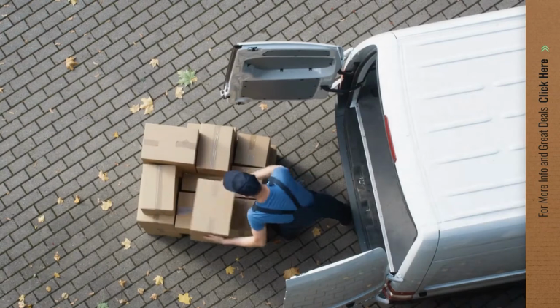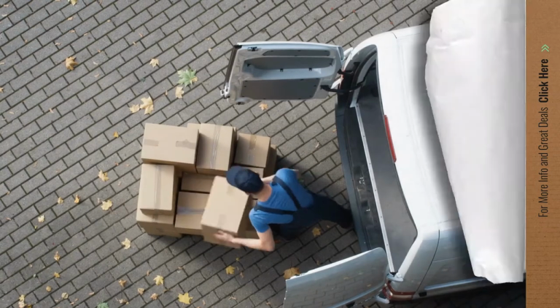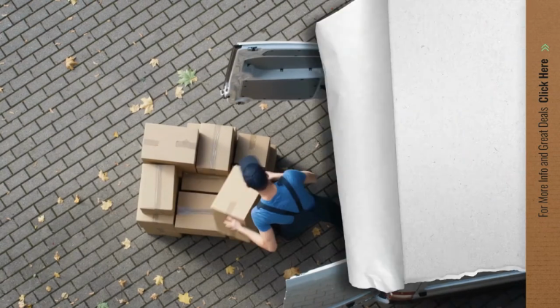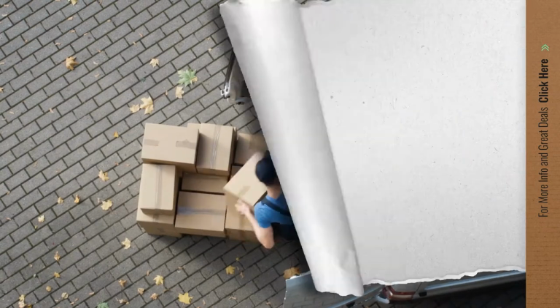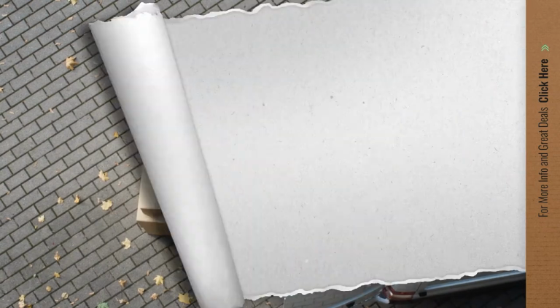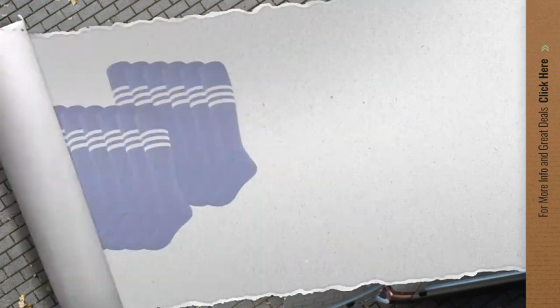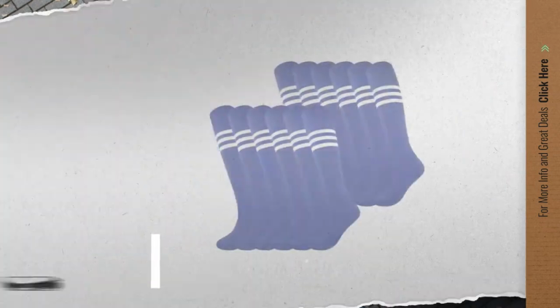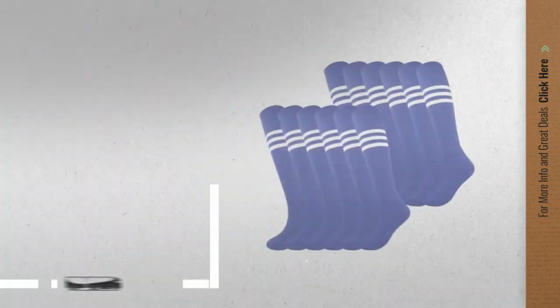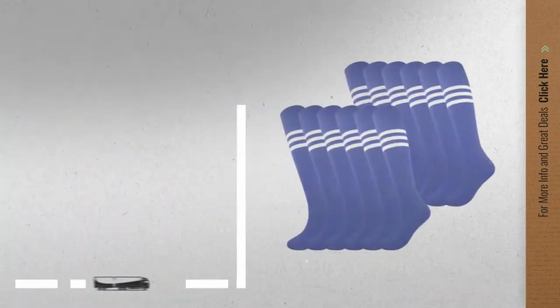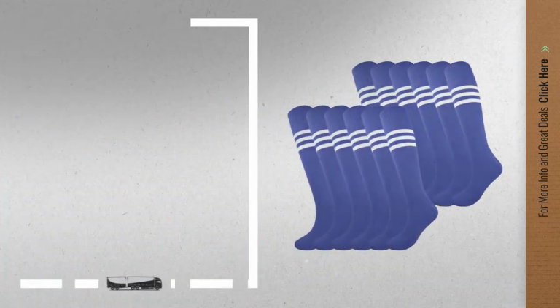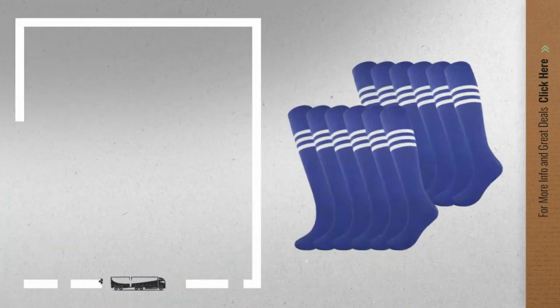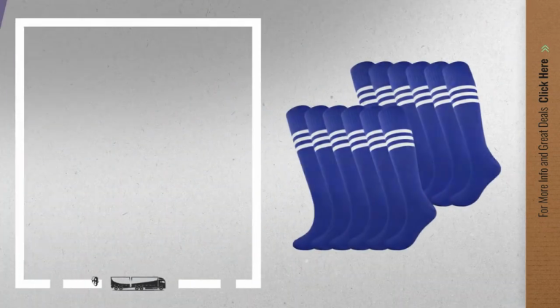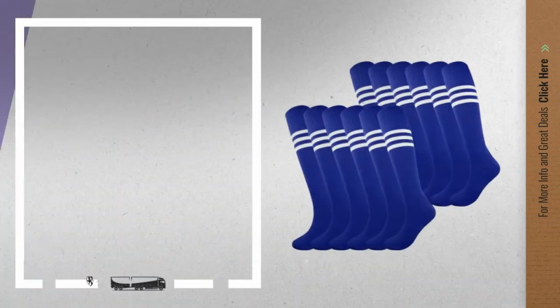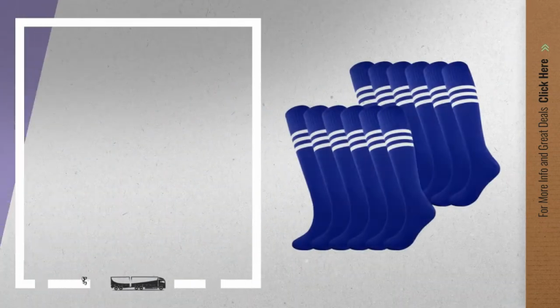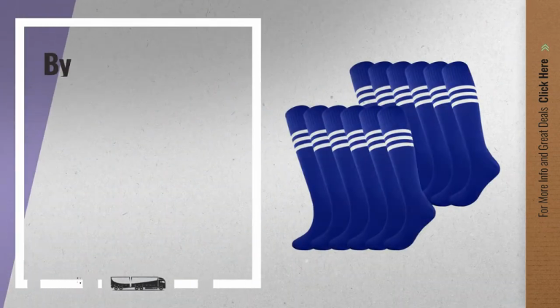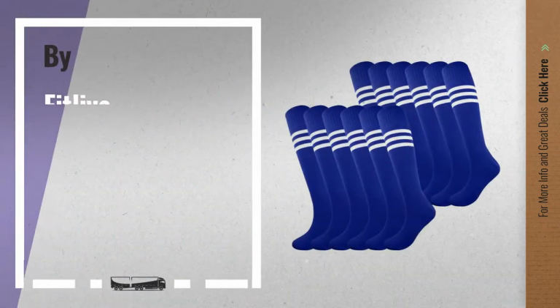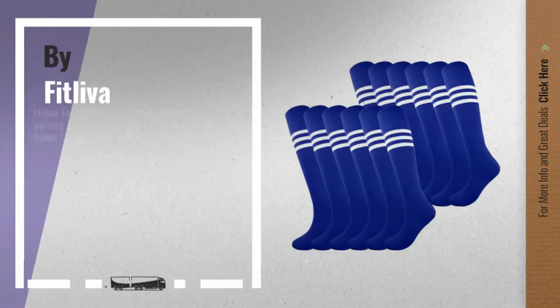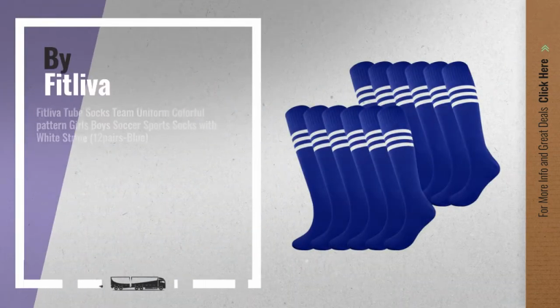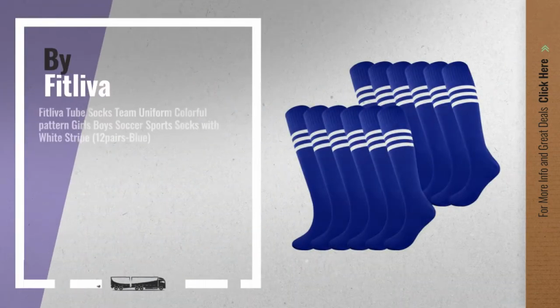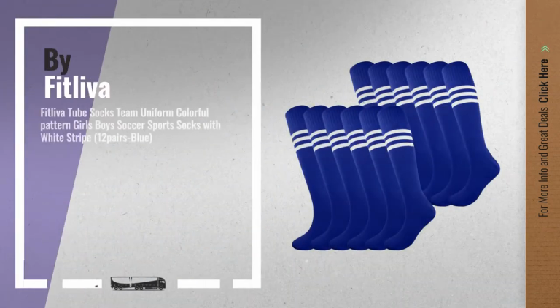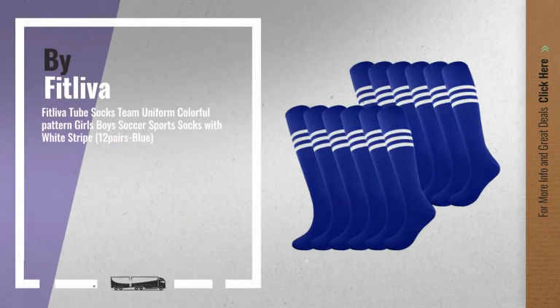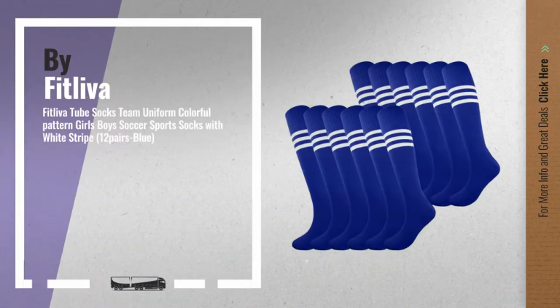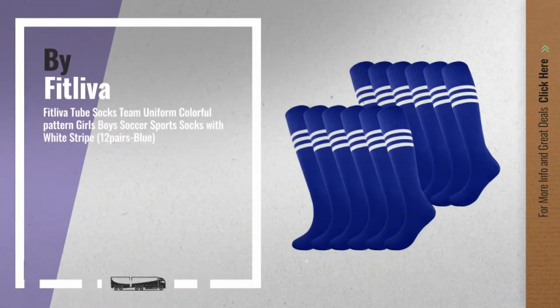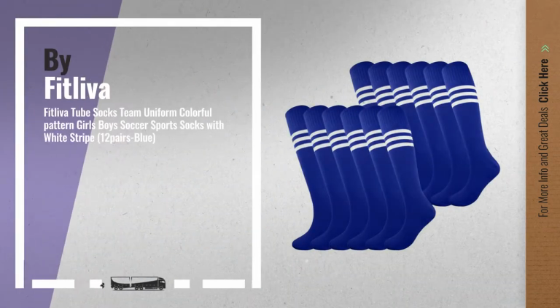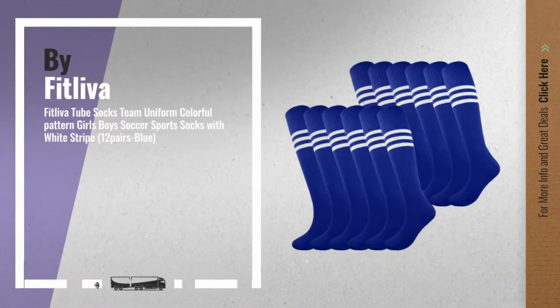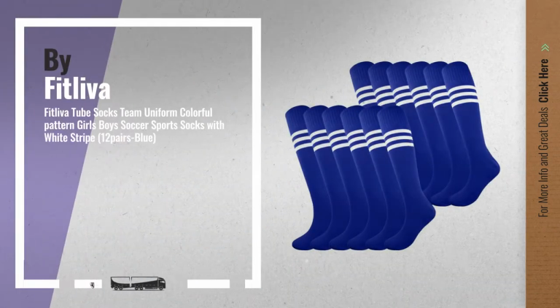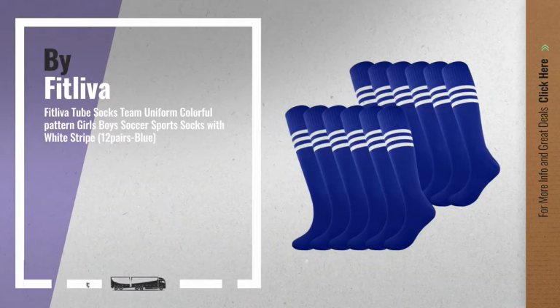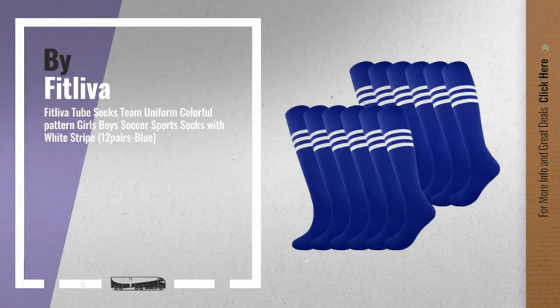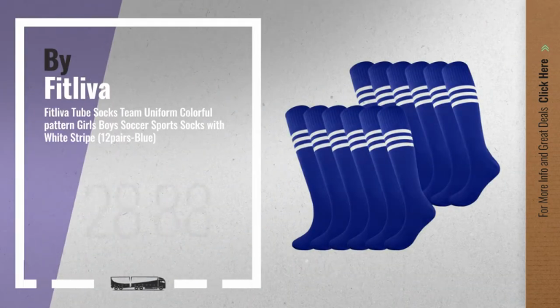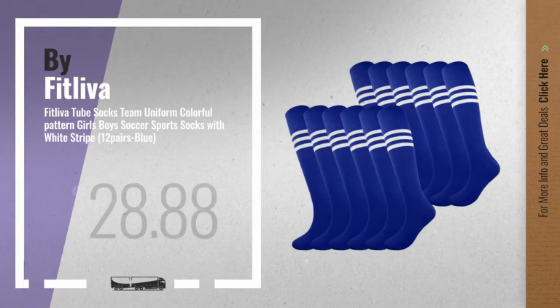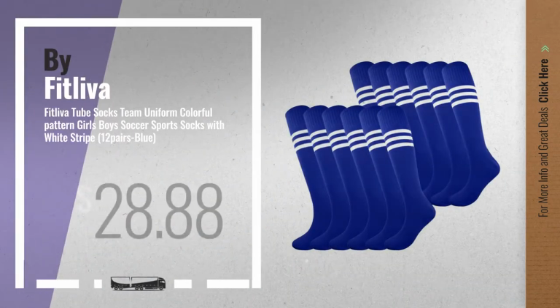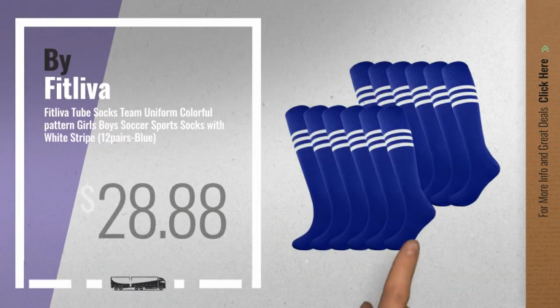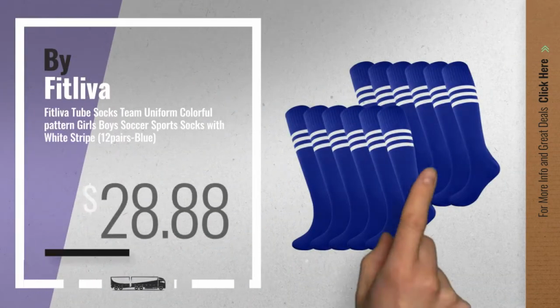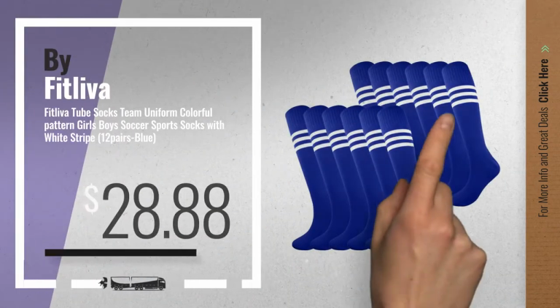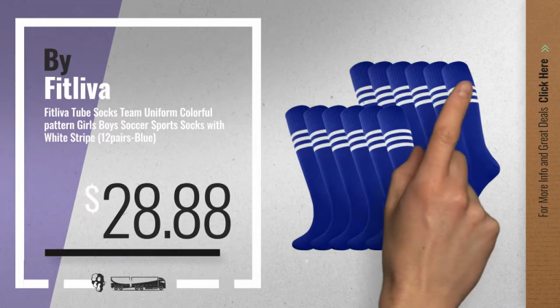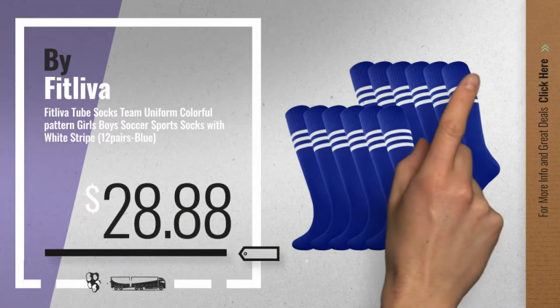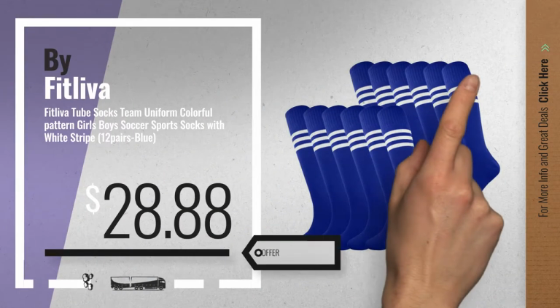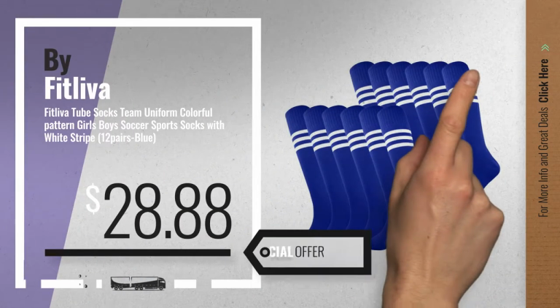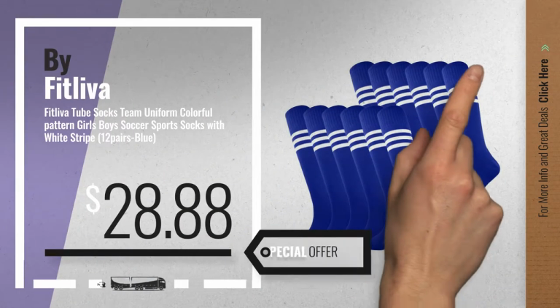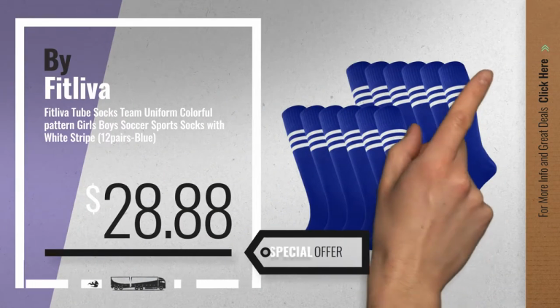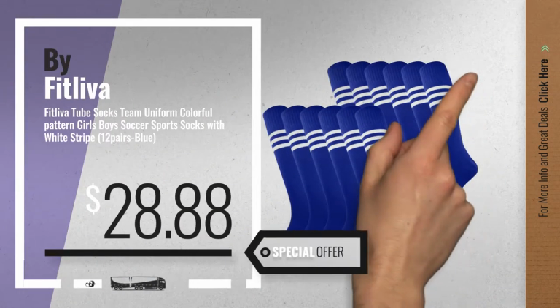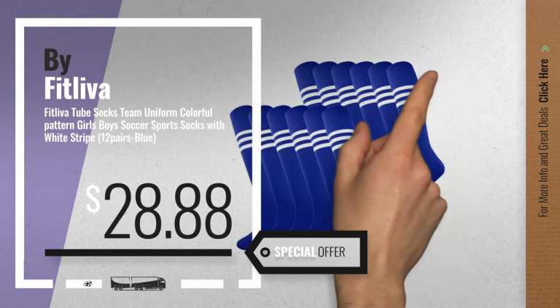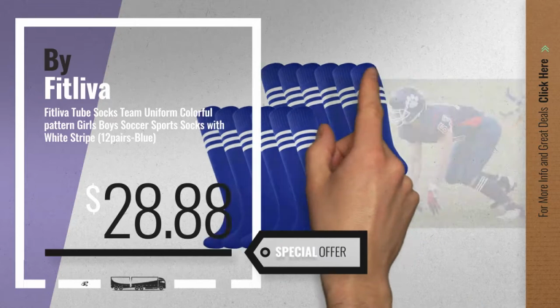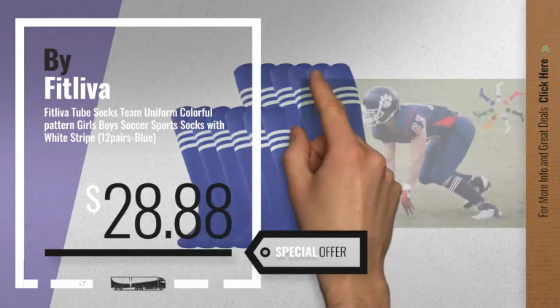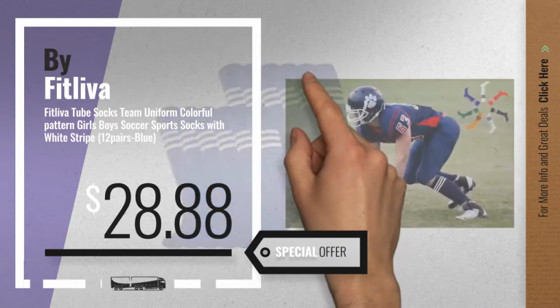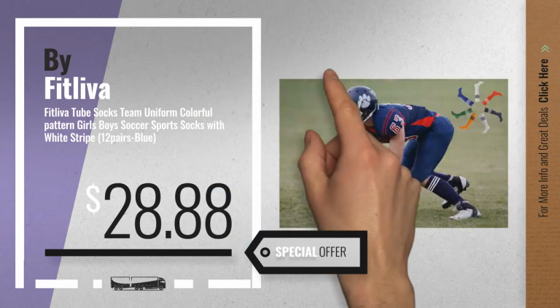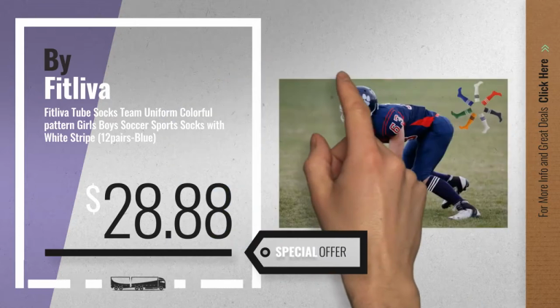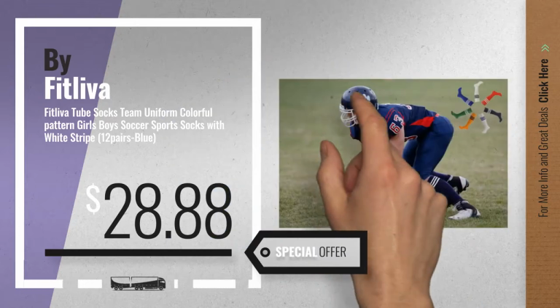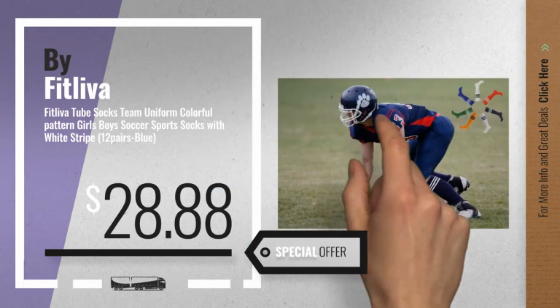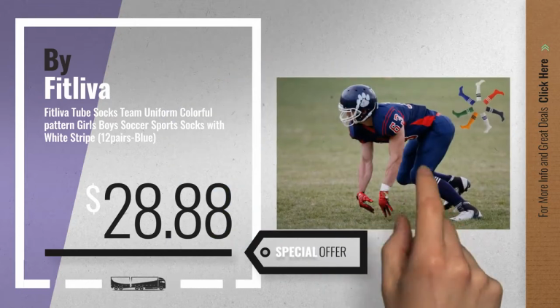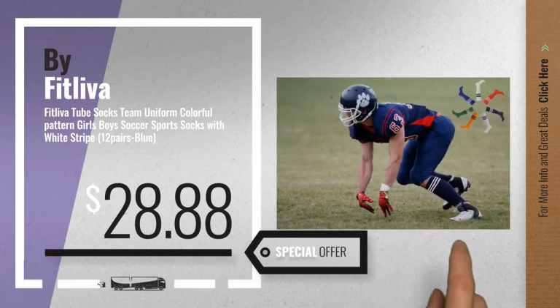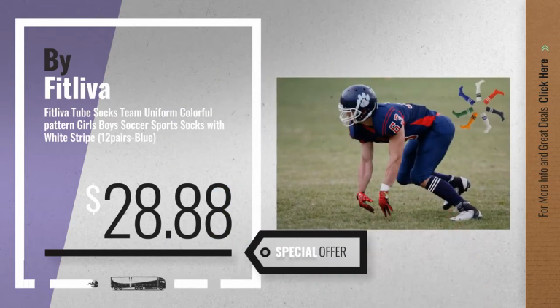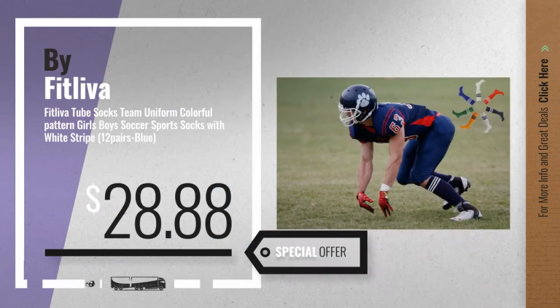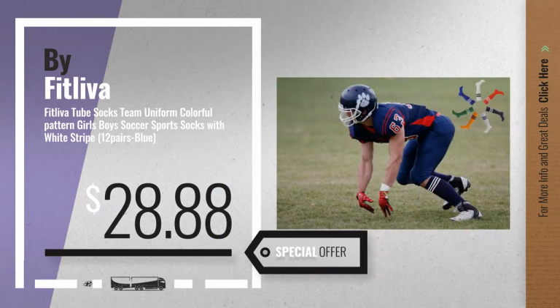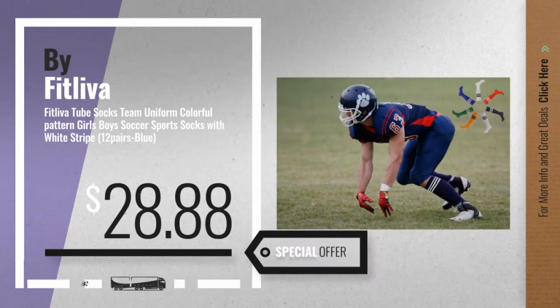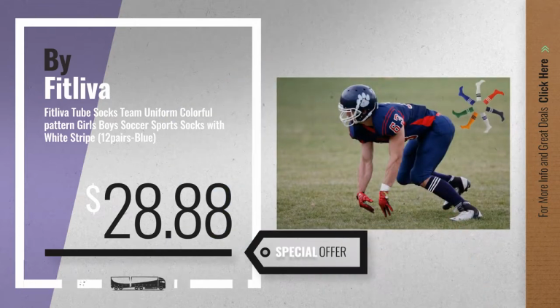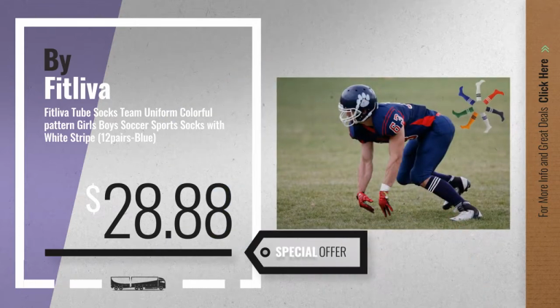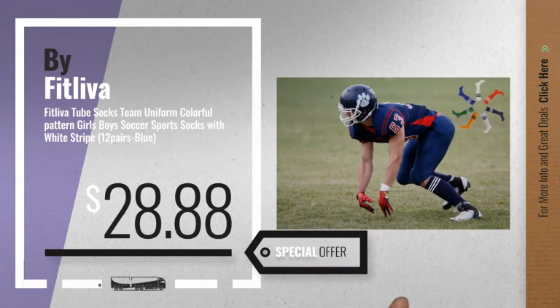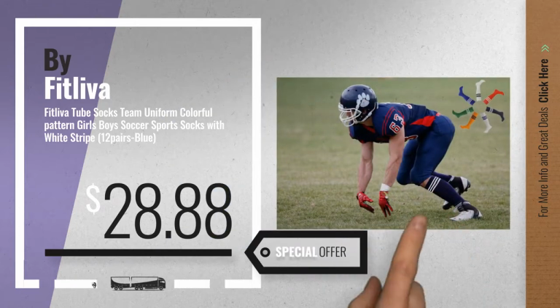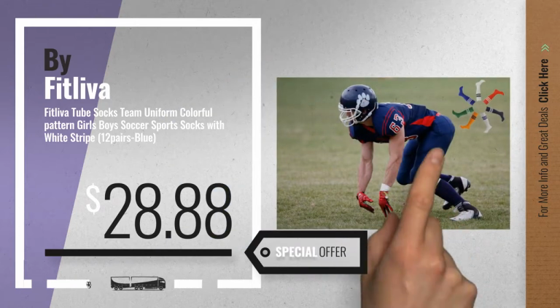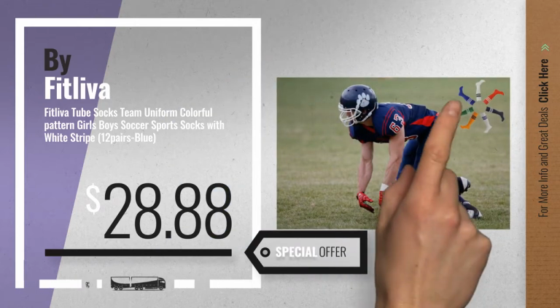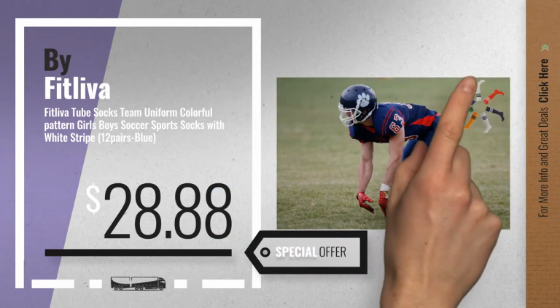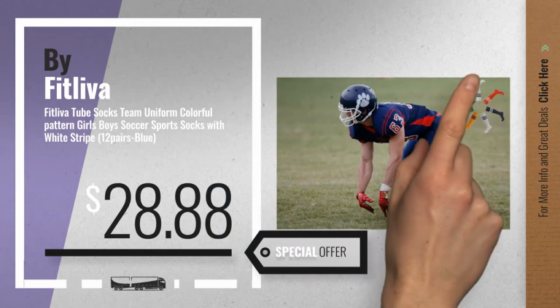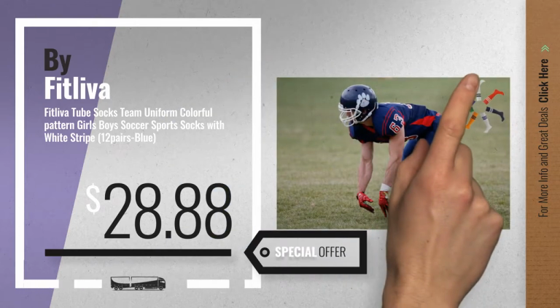Number 1, by FitLiver. Our editor's choice, now only at $28.88.